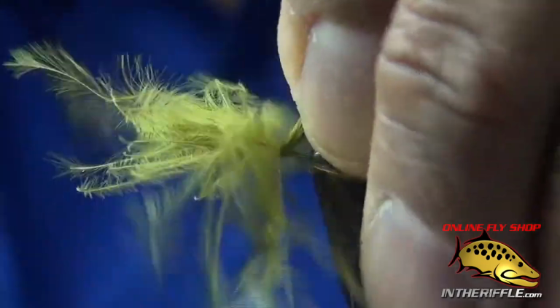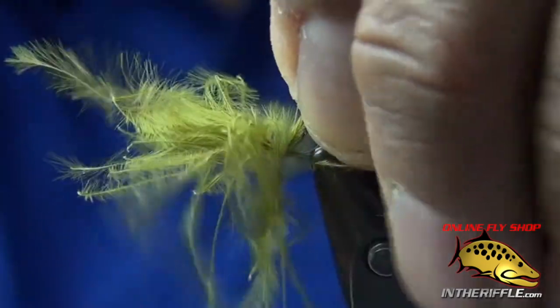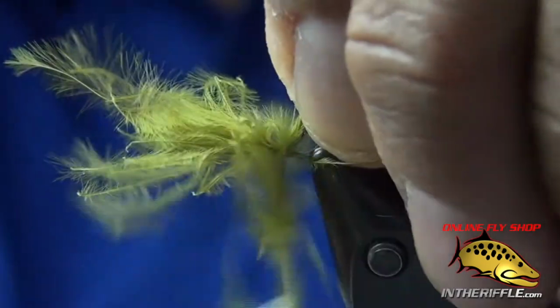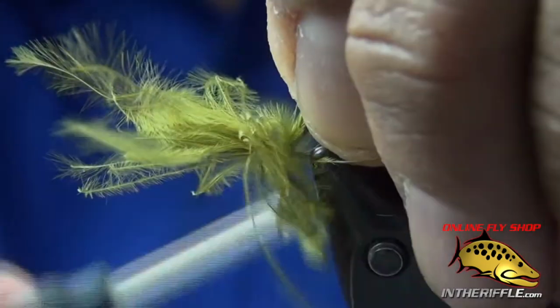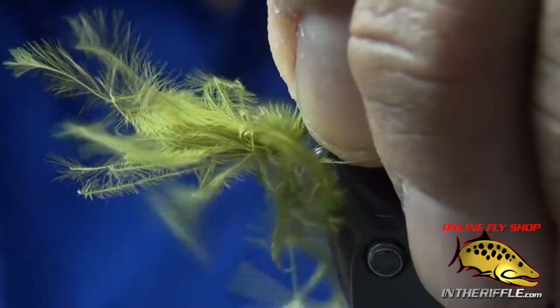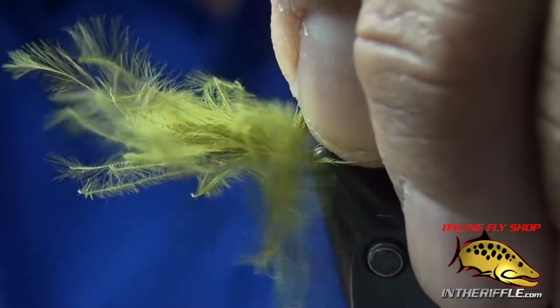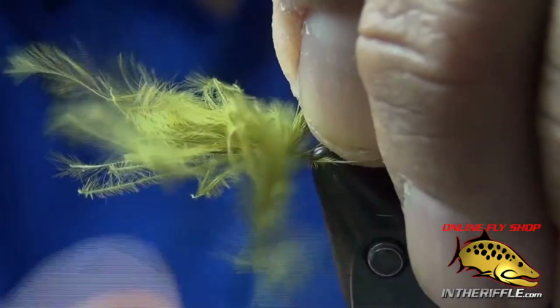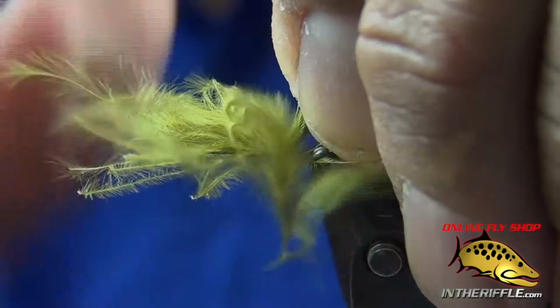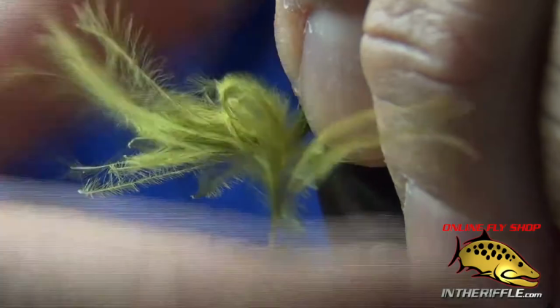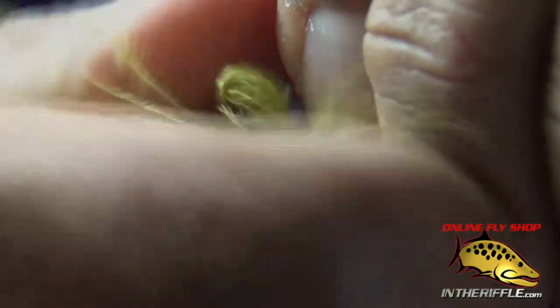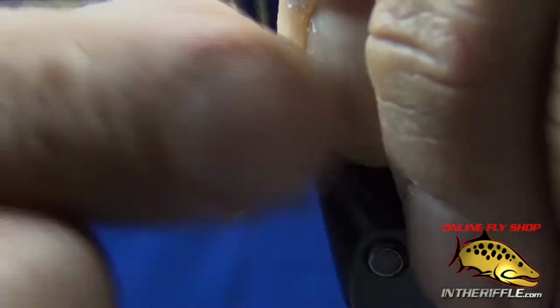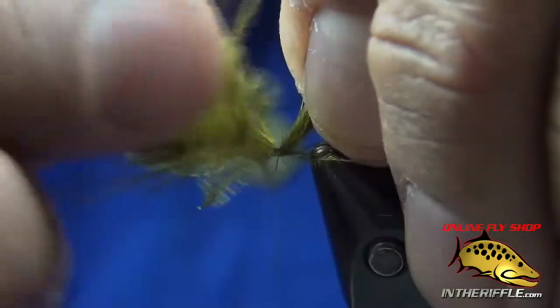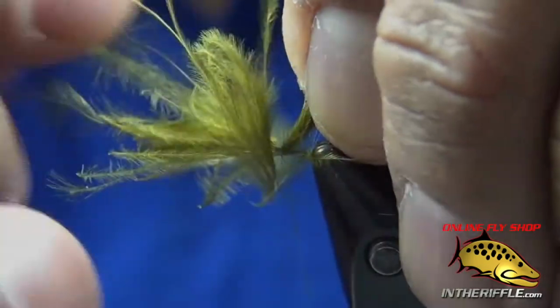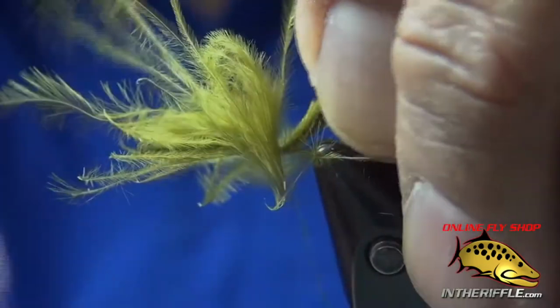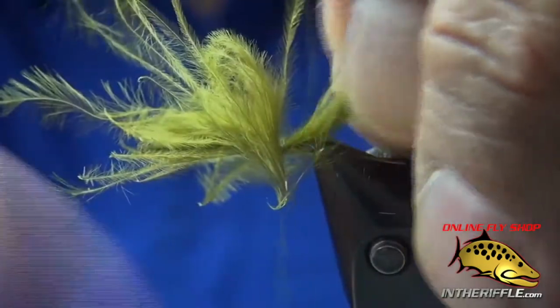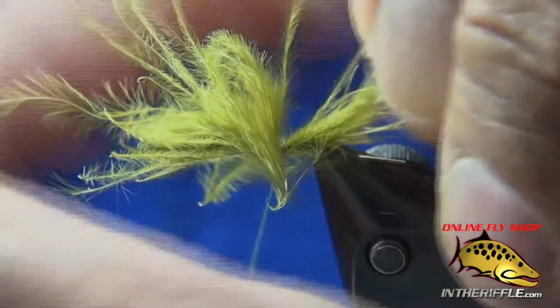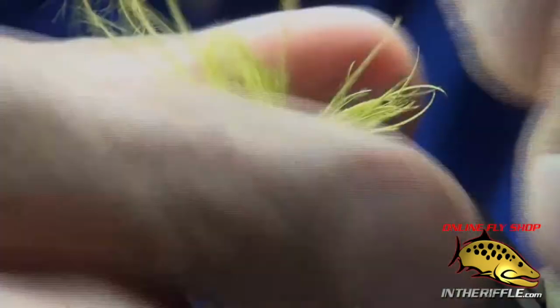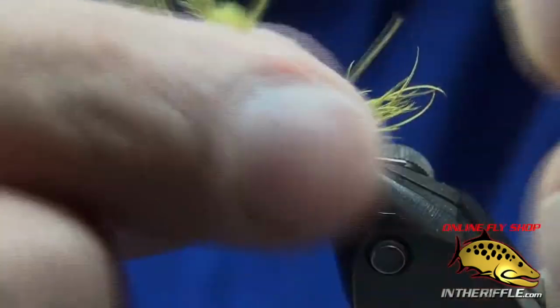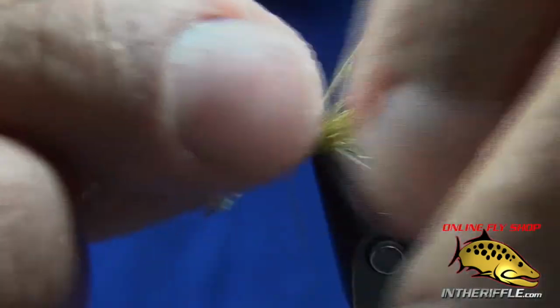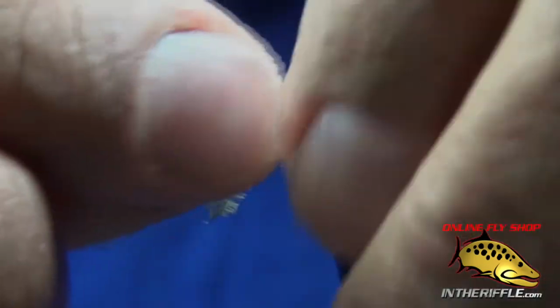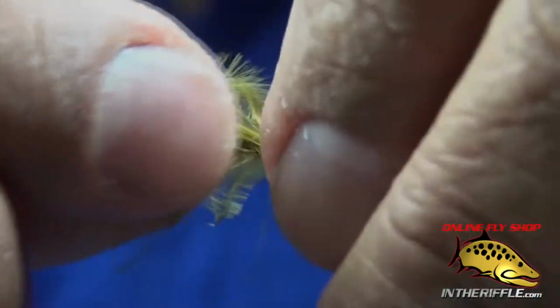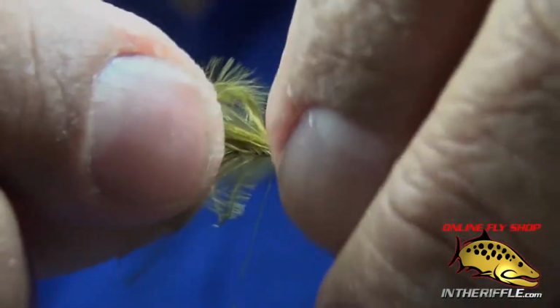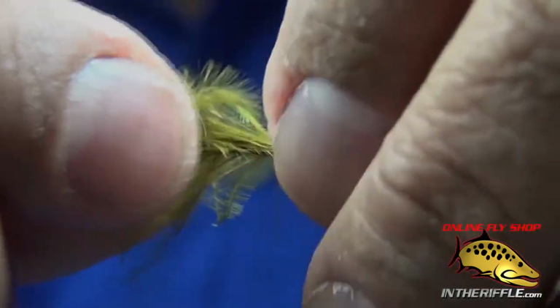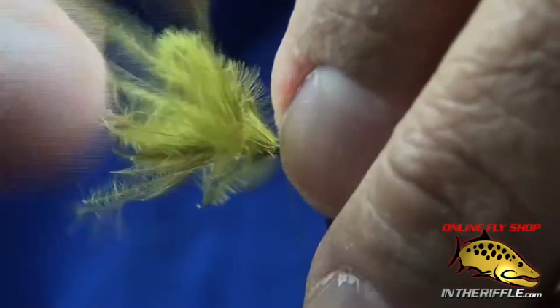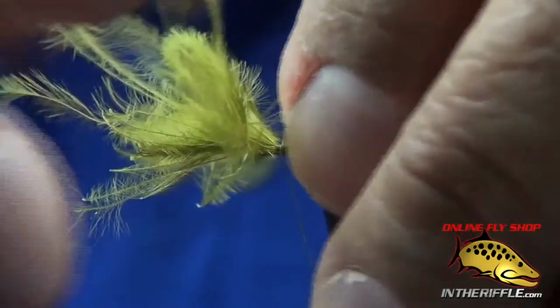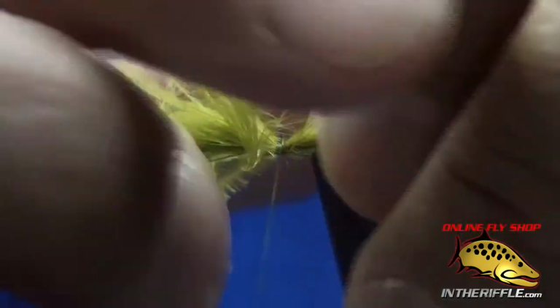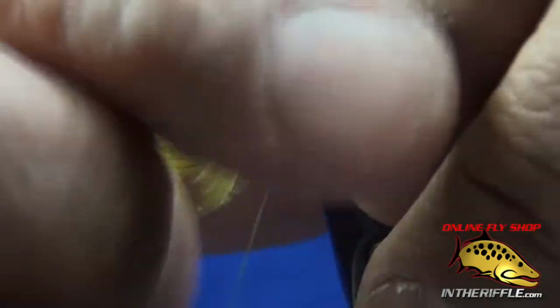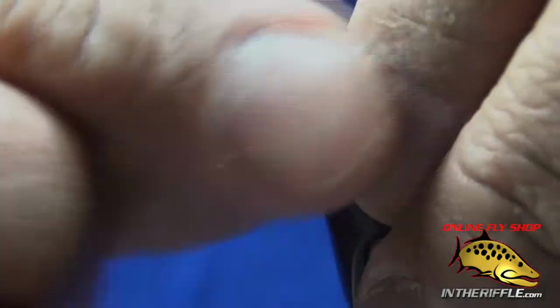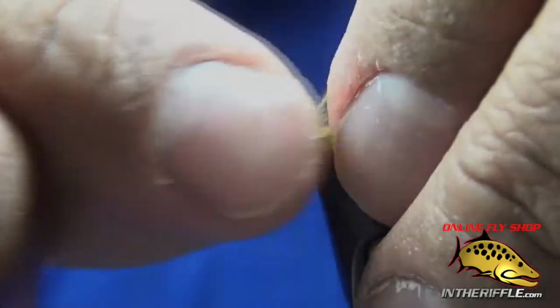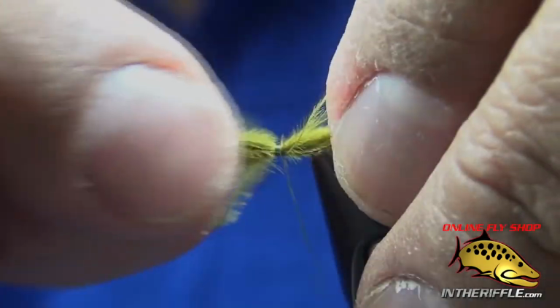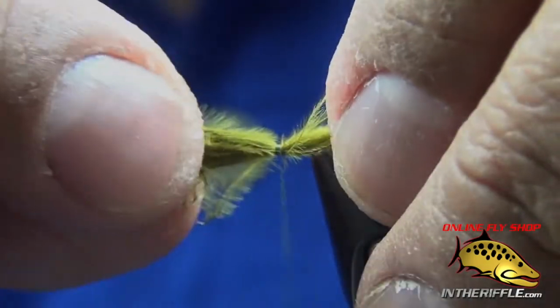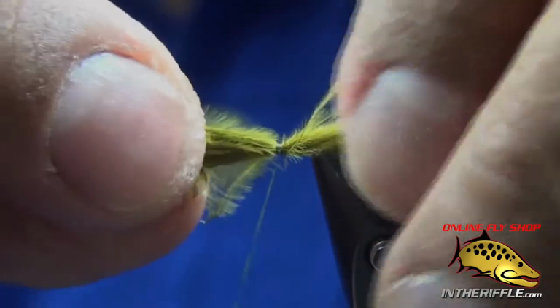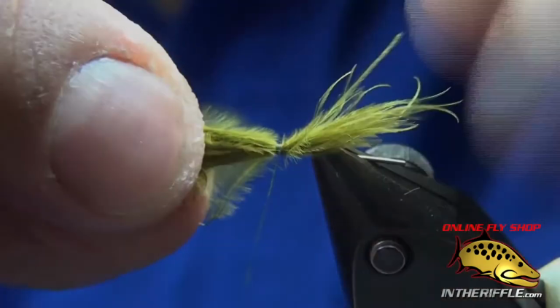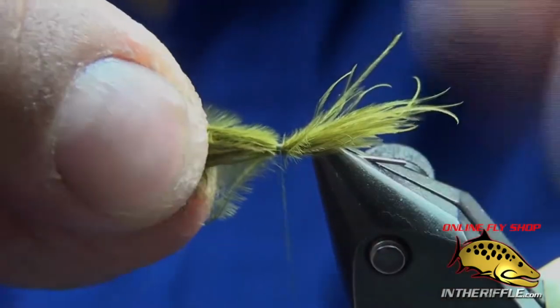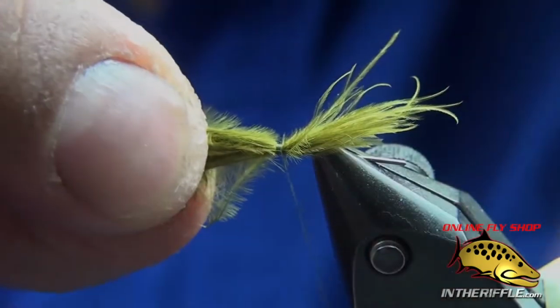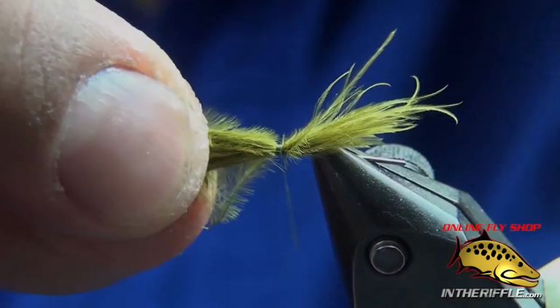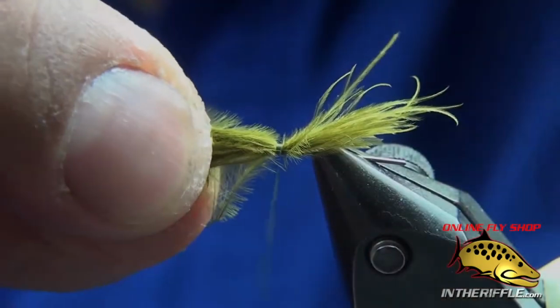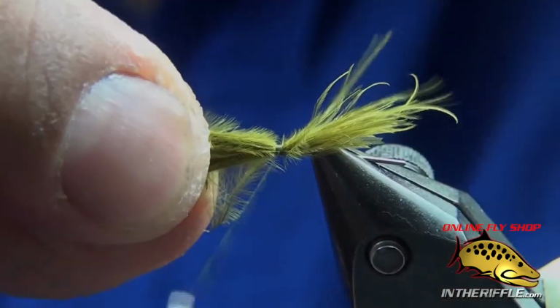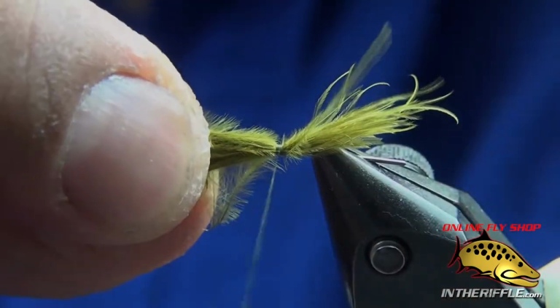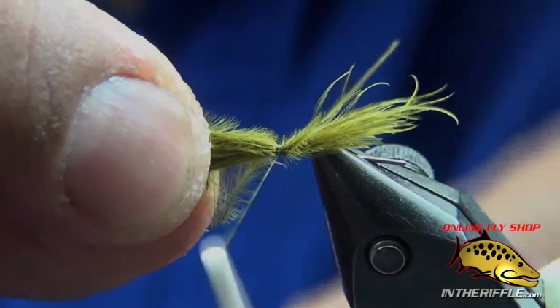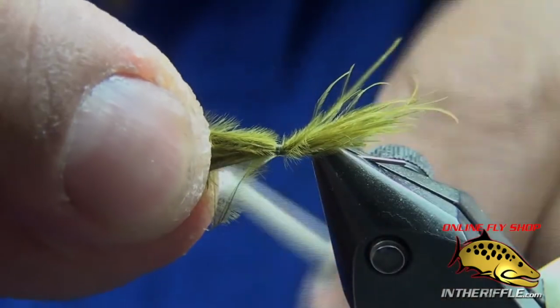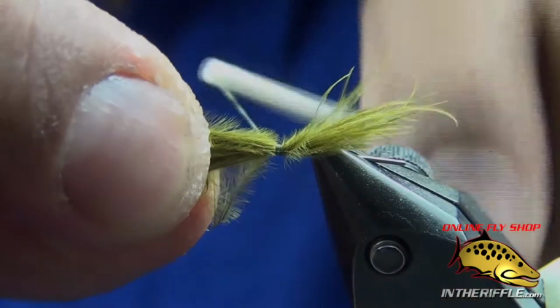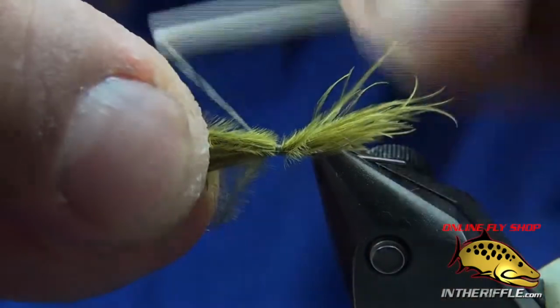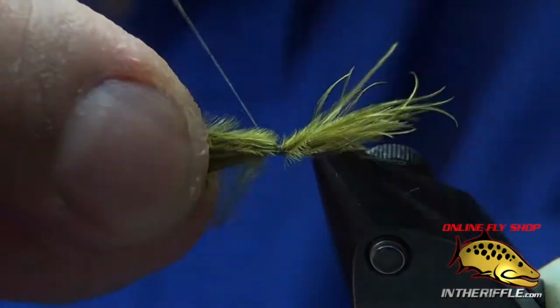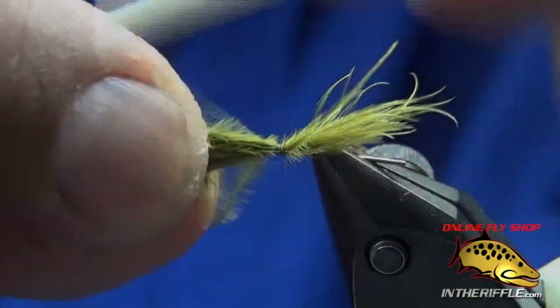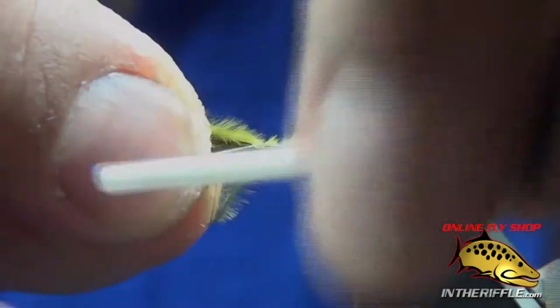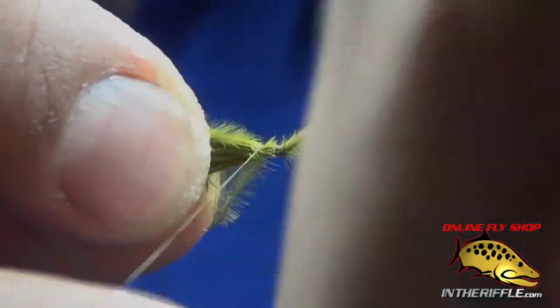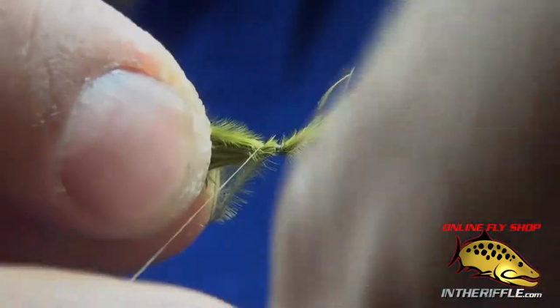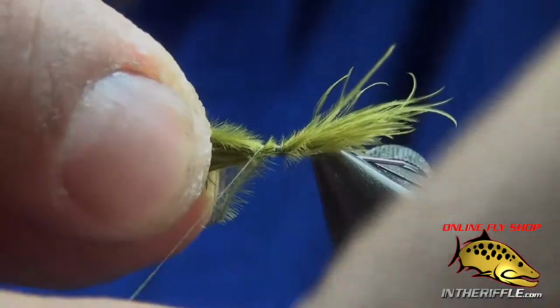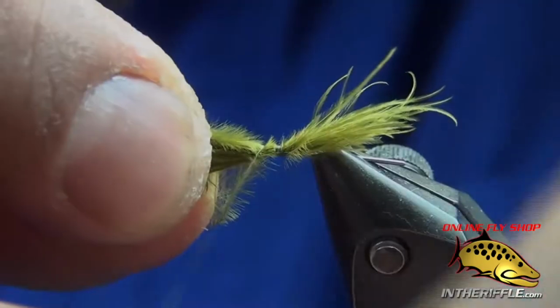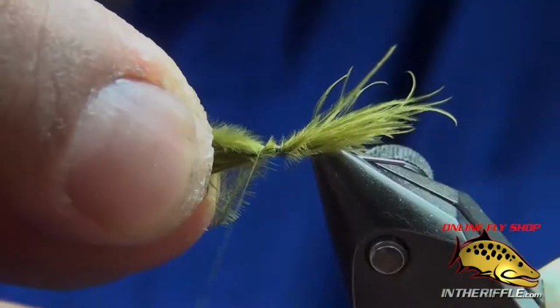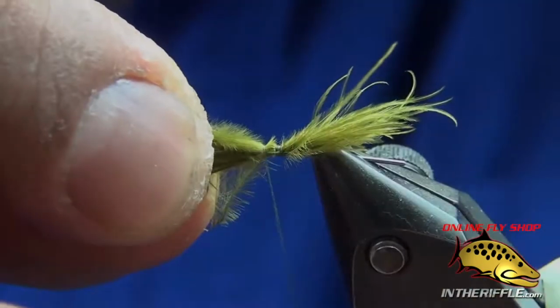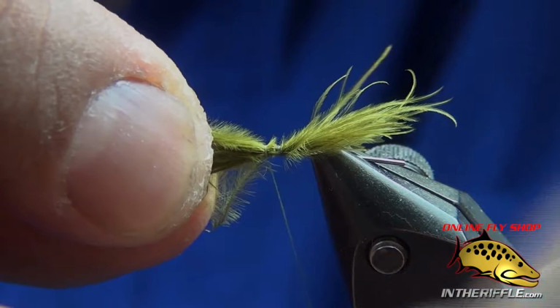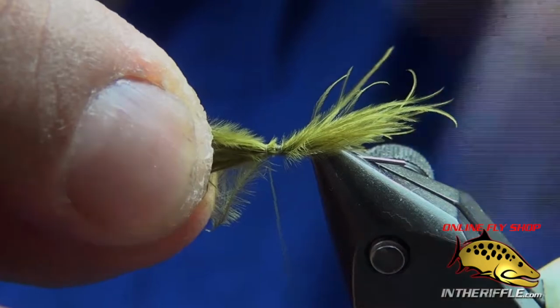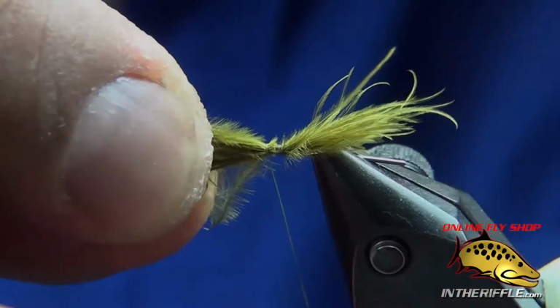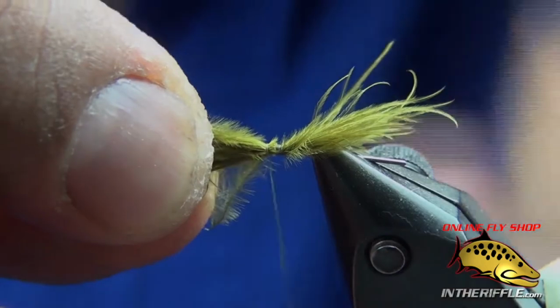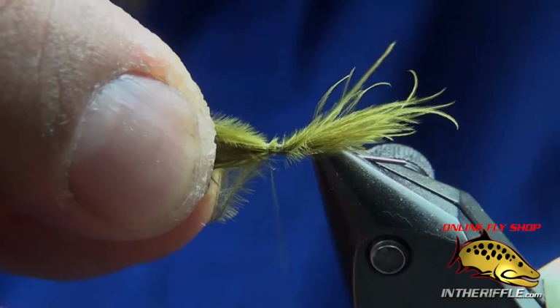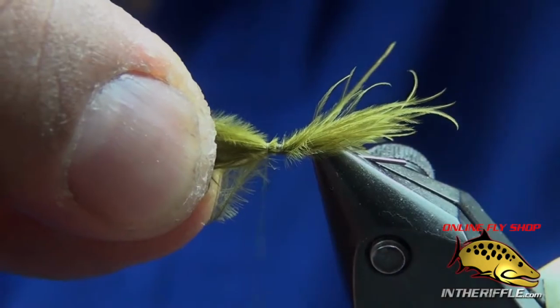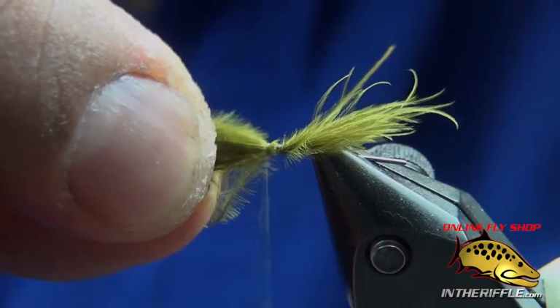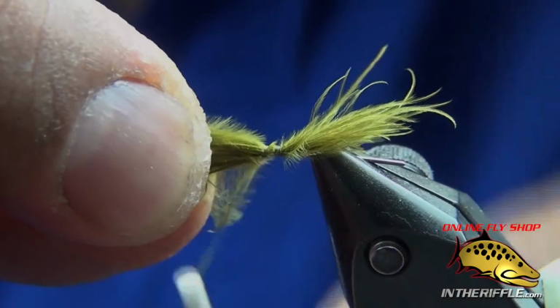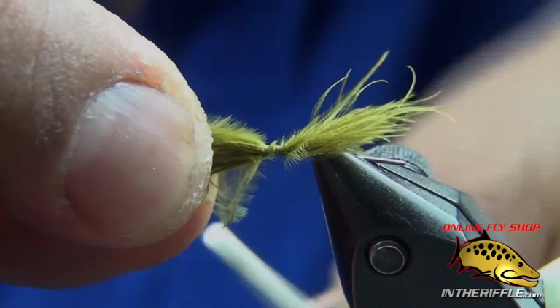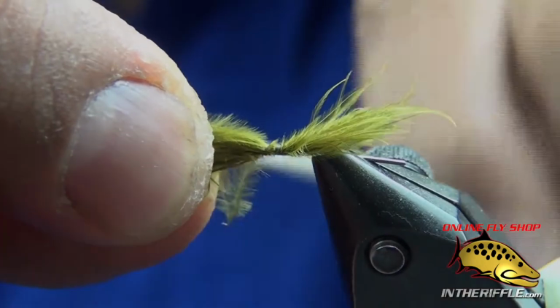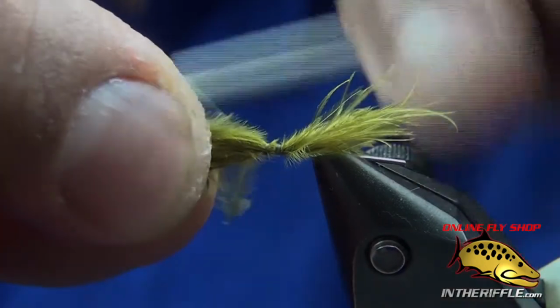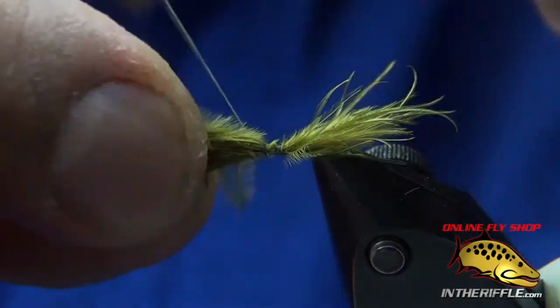This happens to be my time of the year to be fishing, and I tie flies so I can fish, so my hands get pretty ugly this time of year.